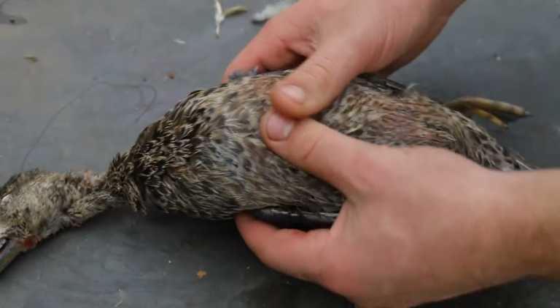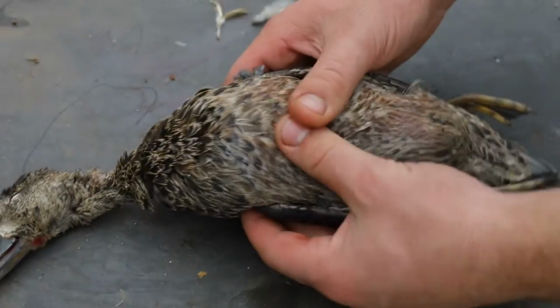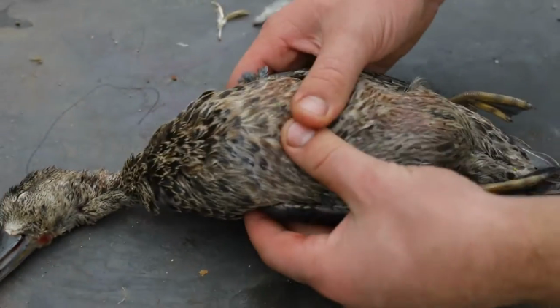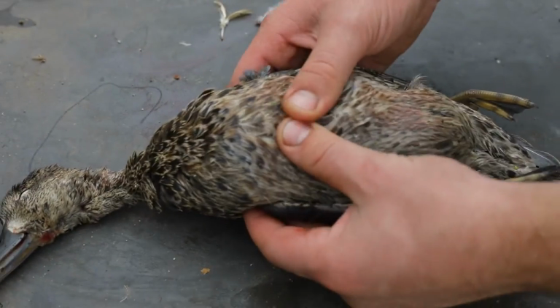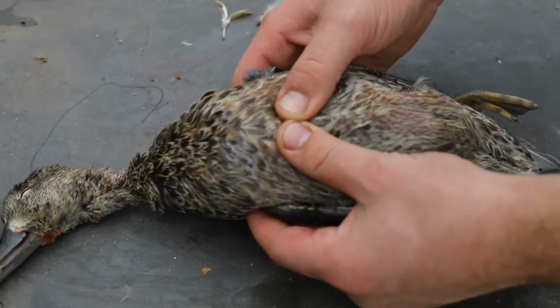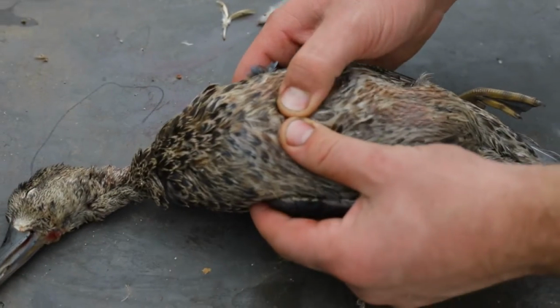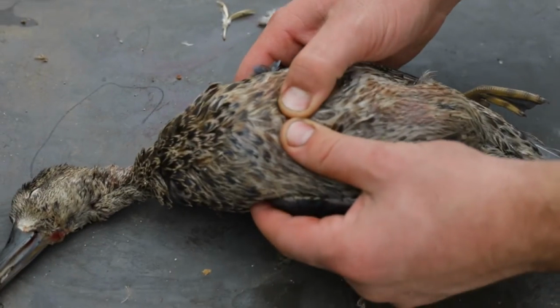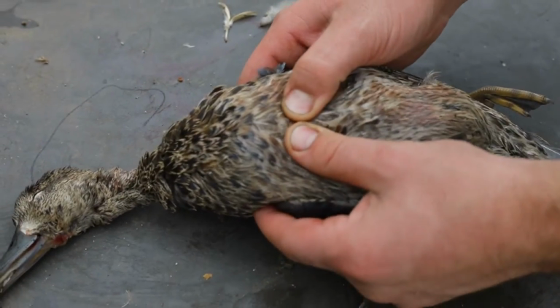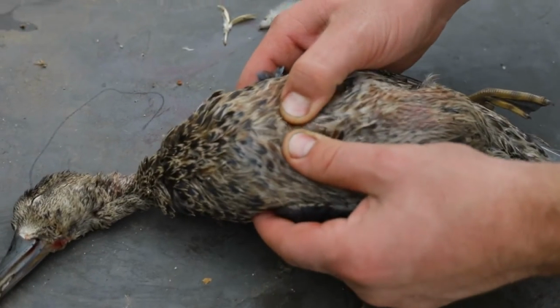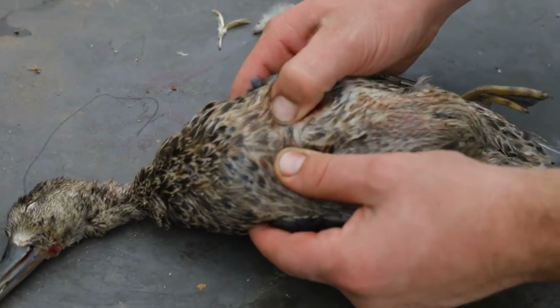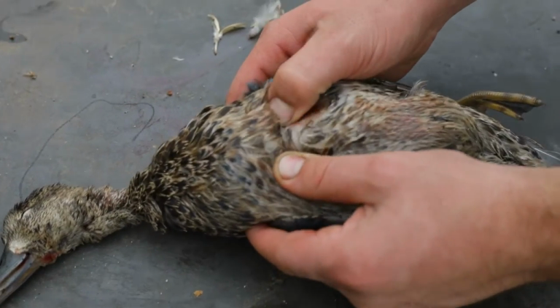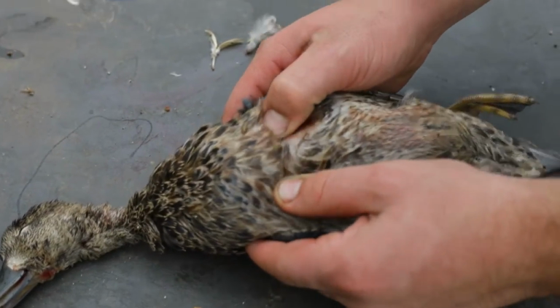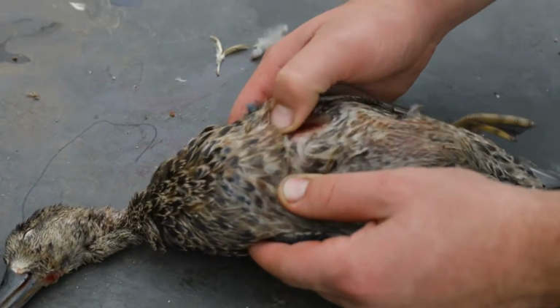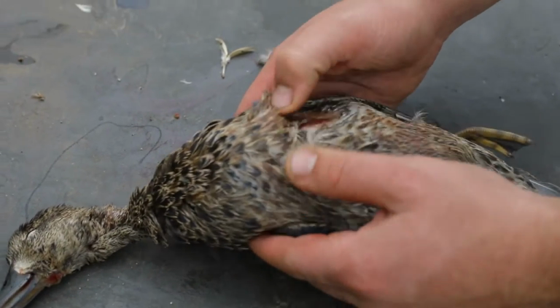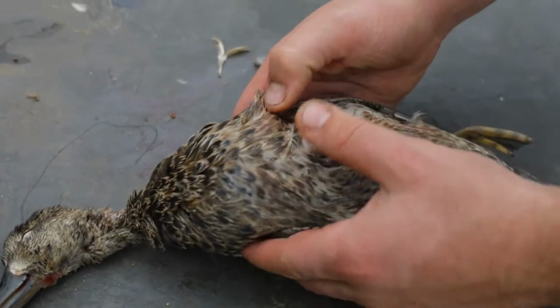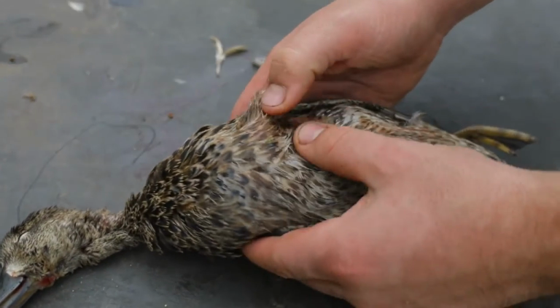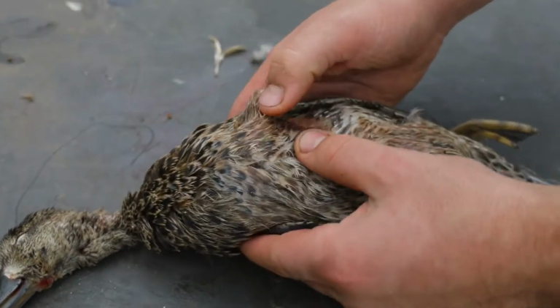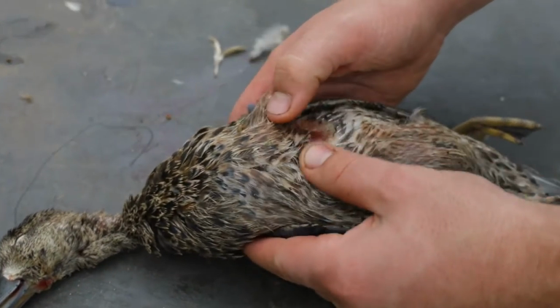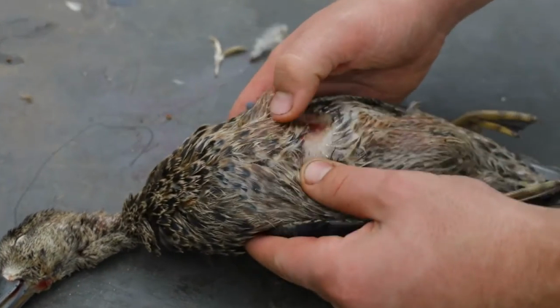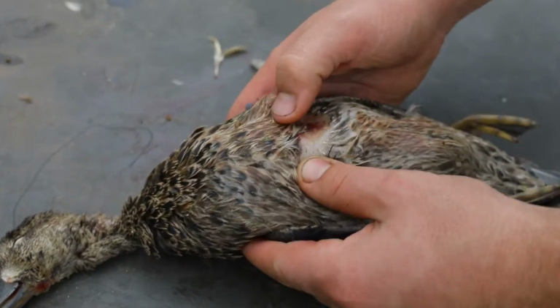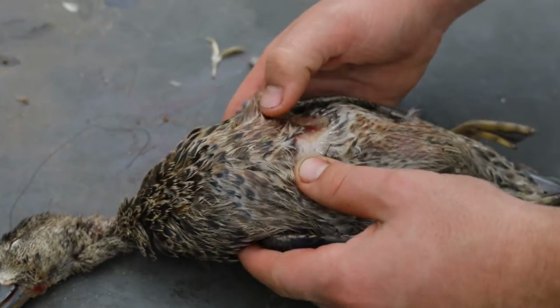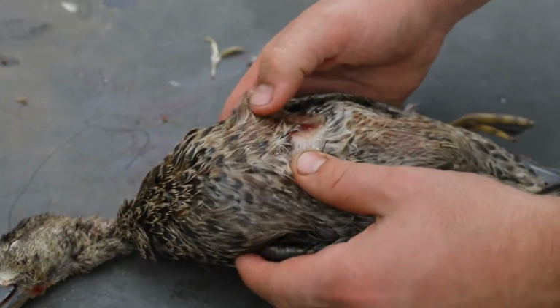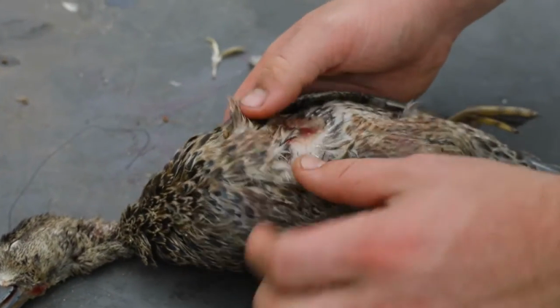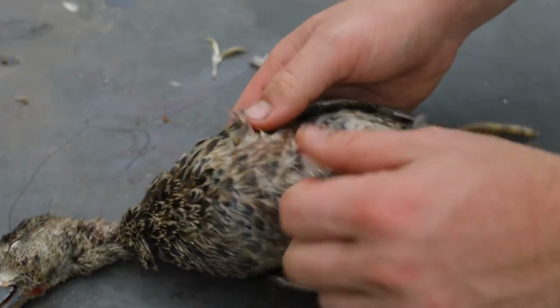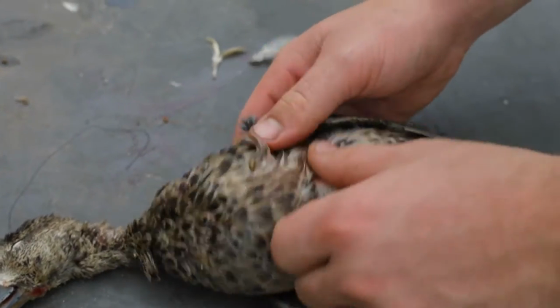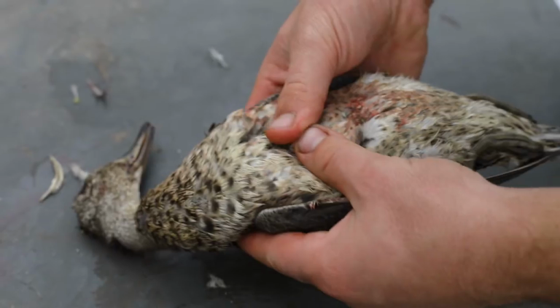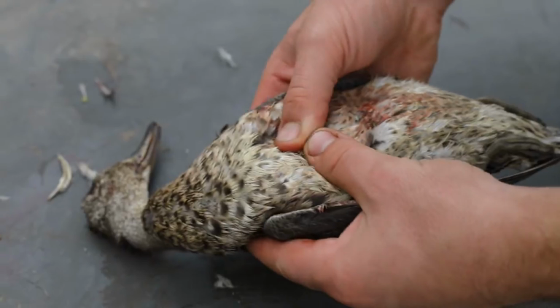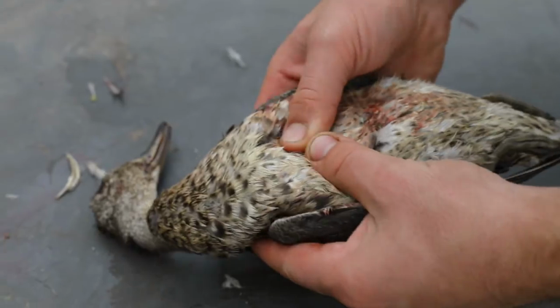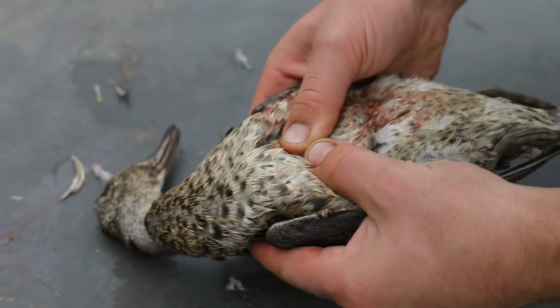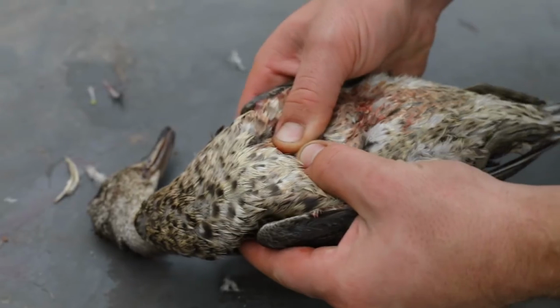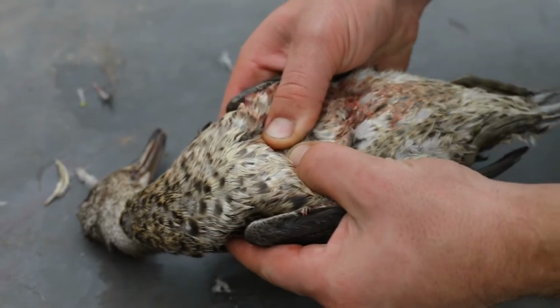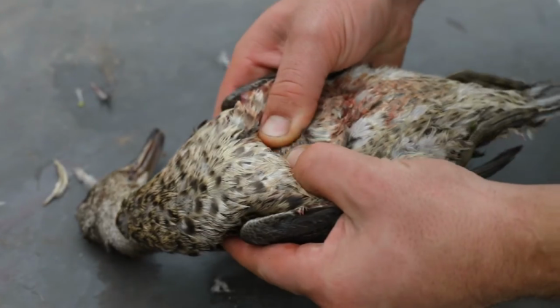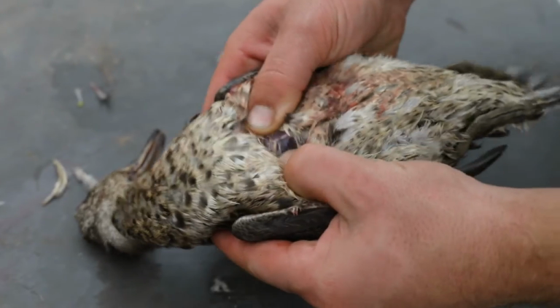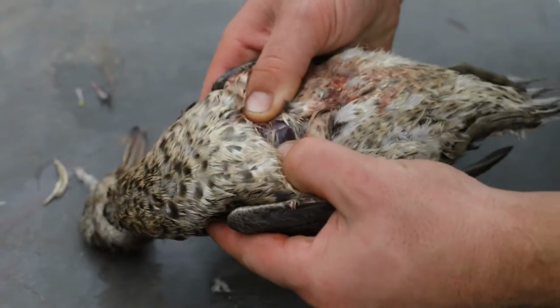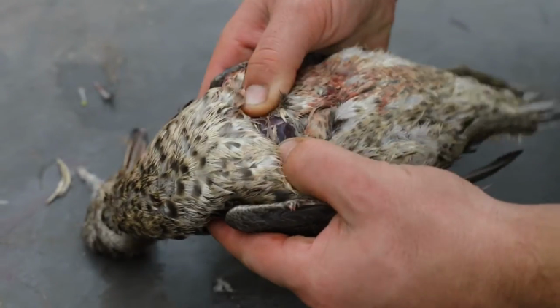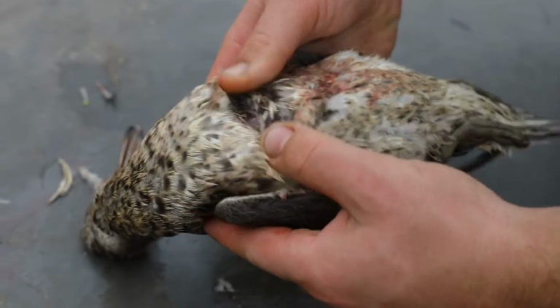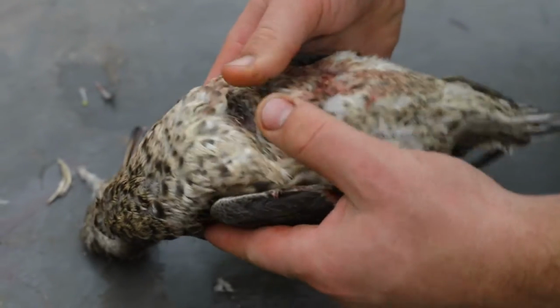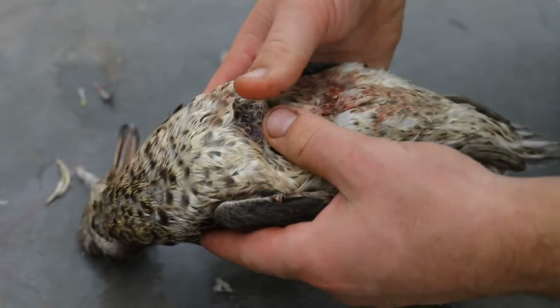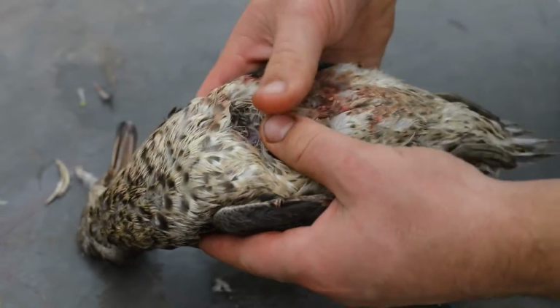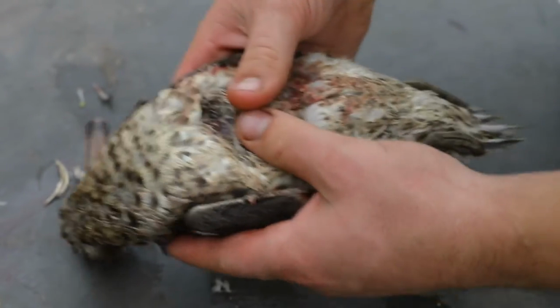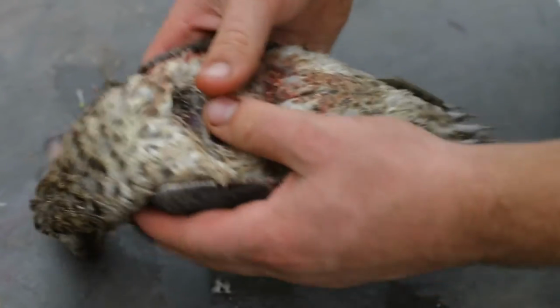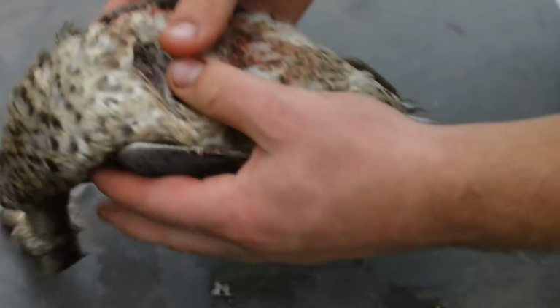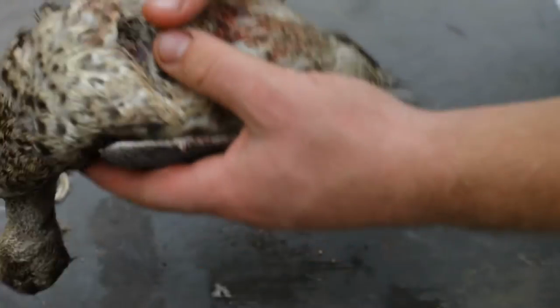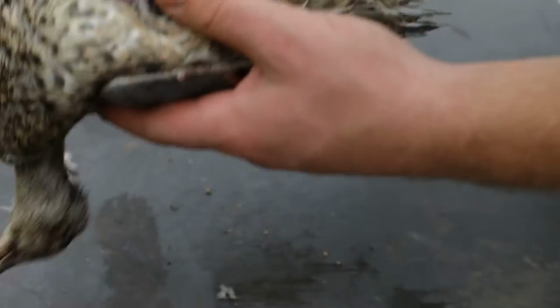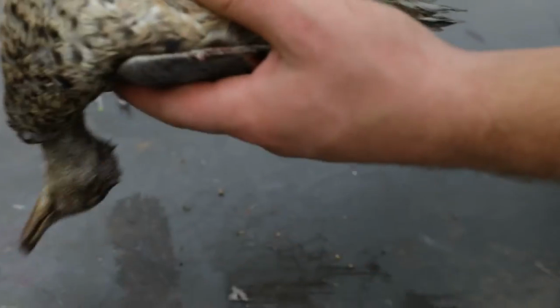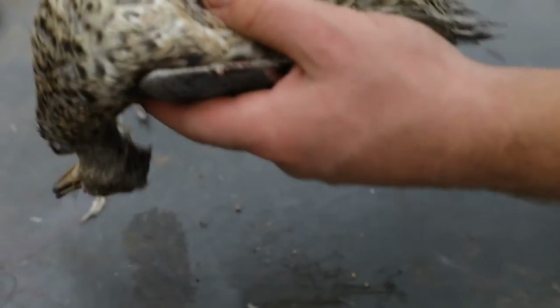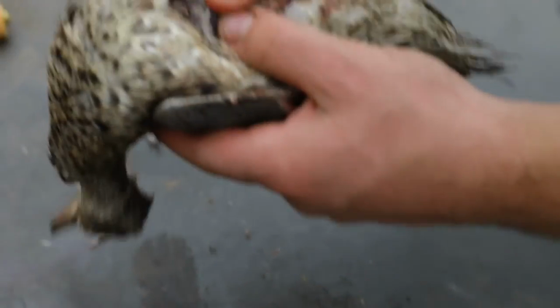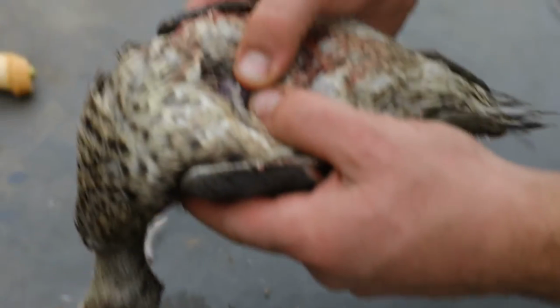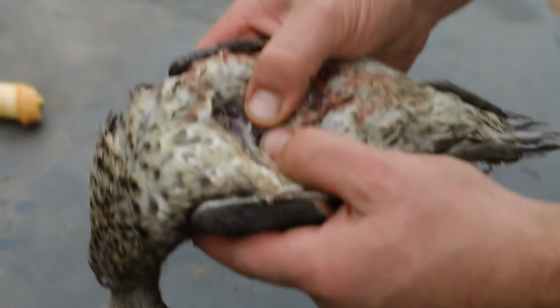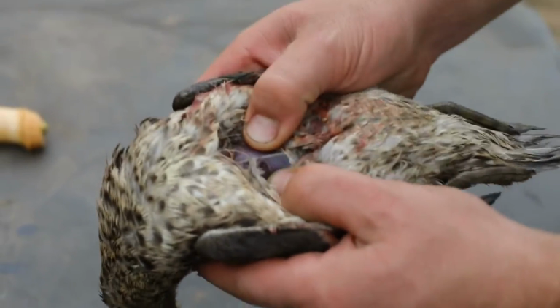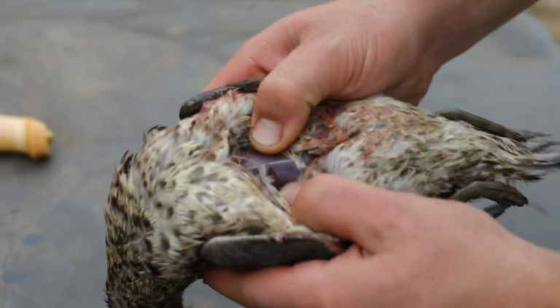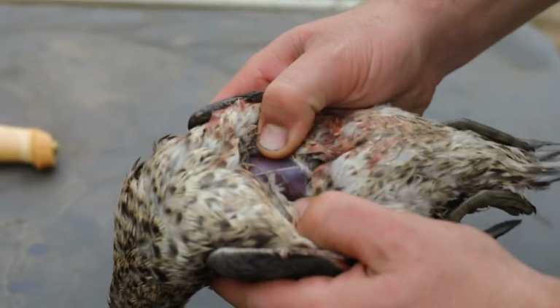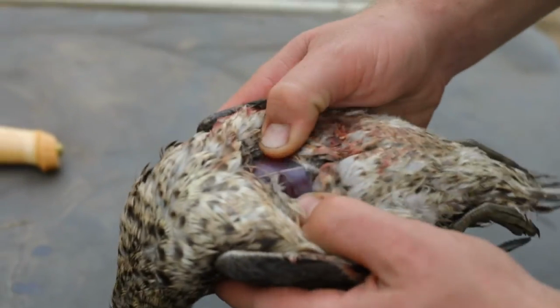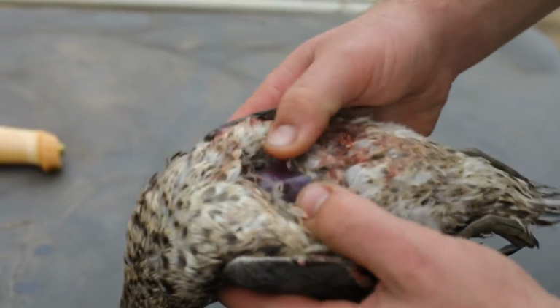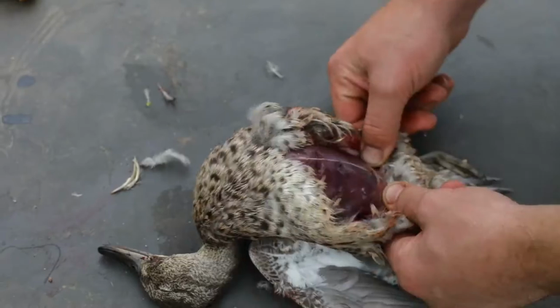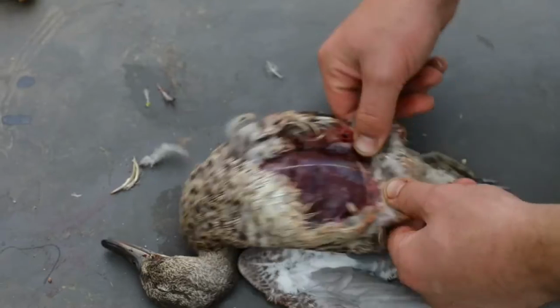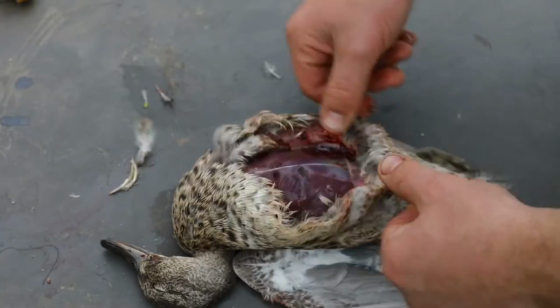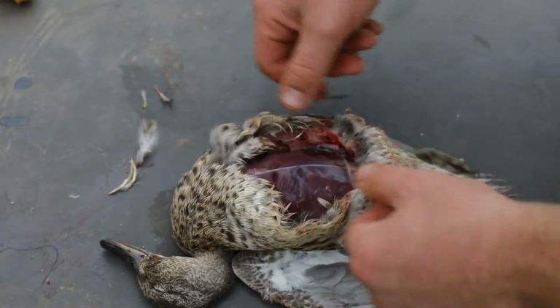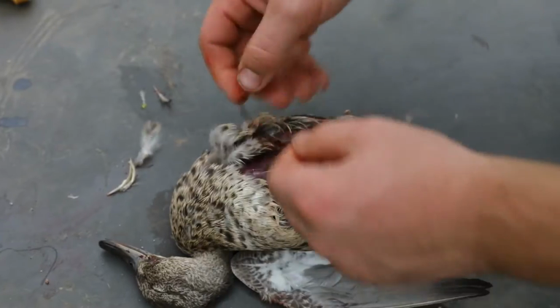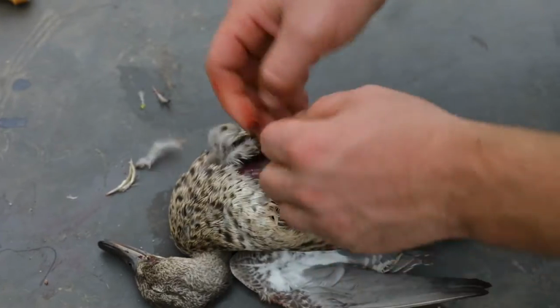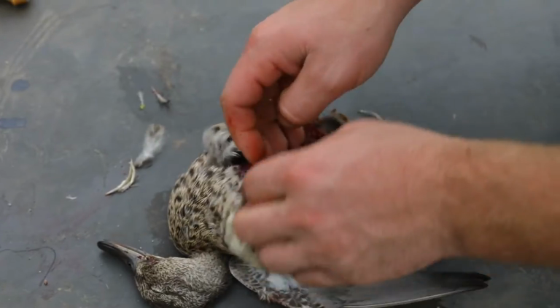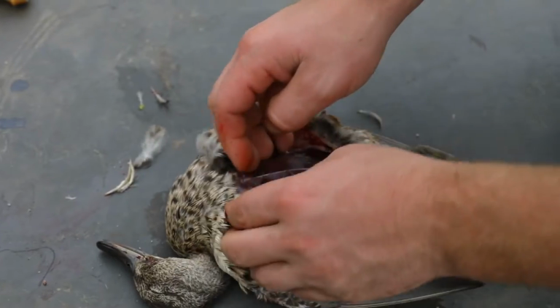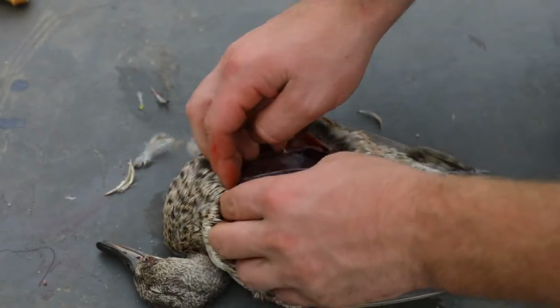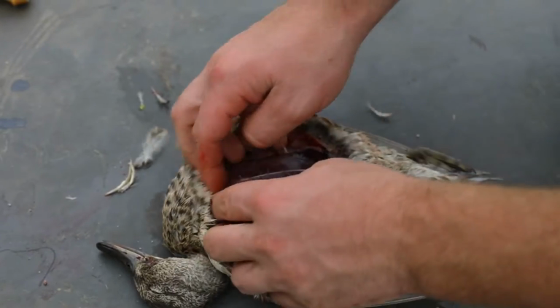Find the sternum, push down on the breasts, and pull the feathers away to the side so you can clearly see the breasts of the bird.